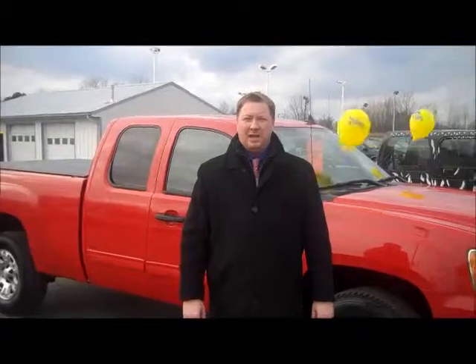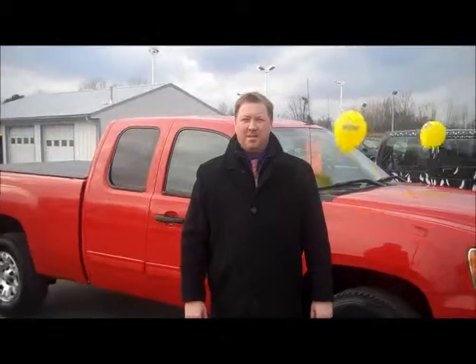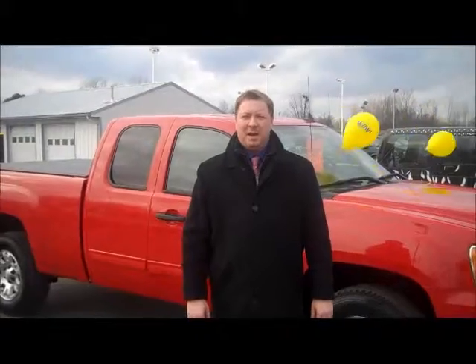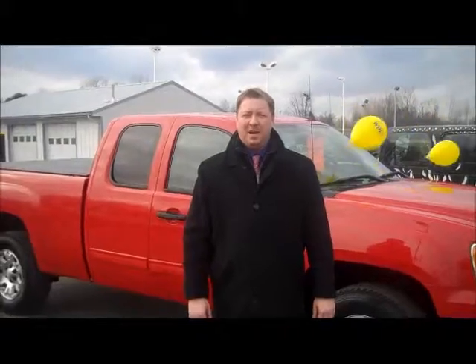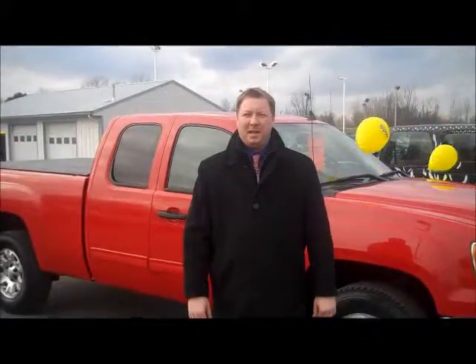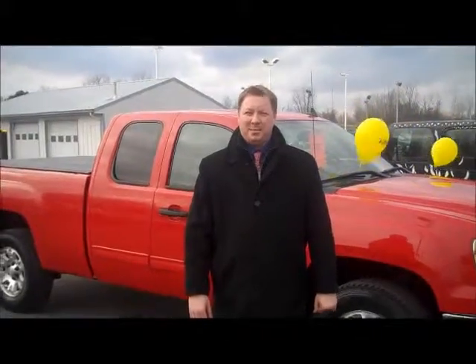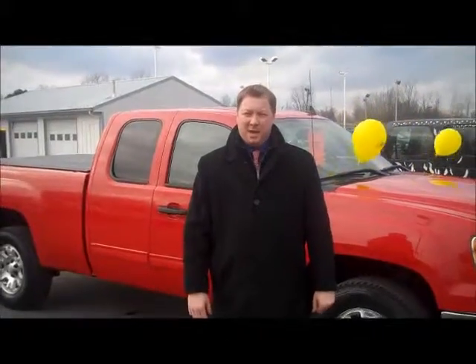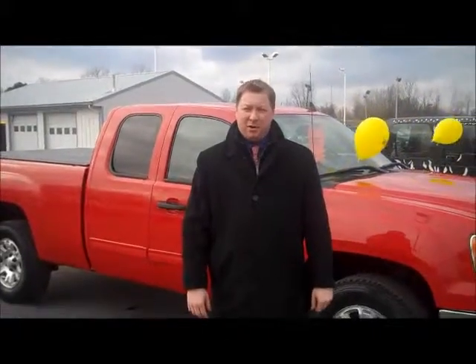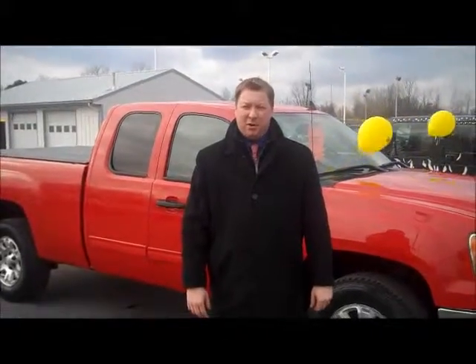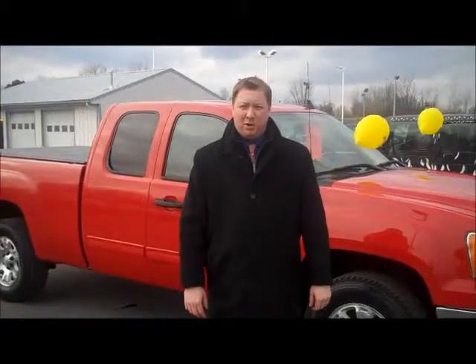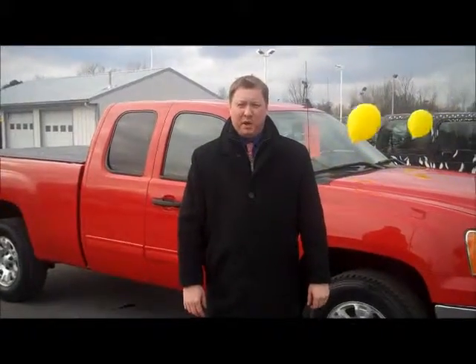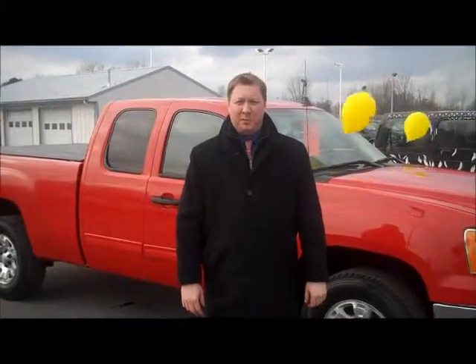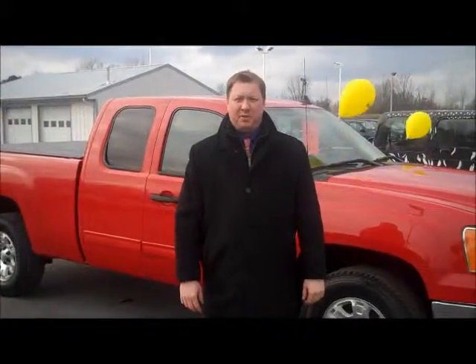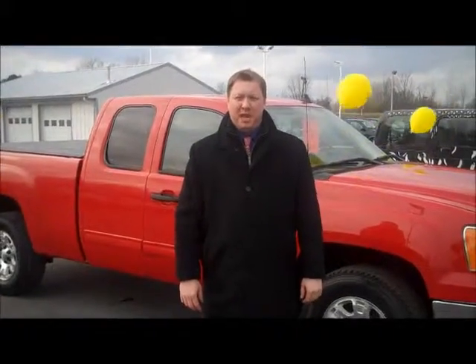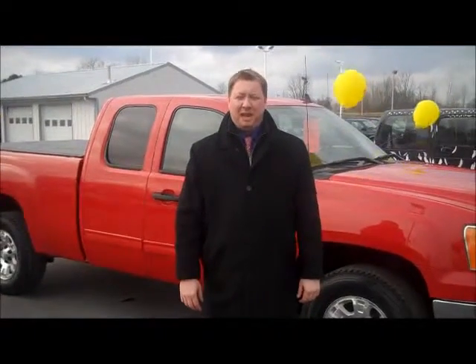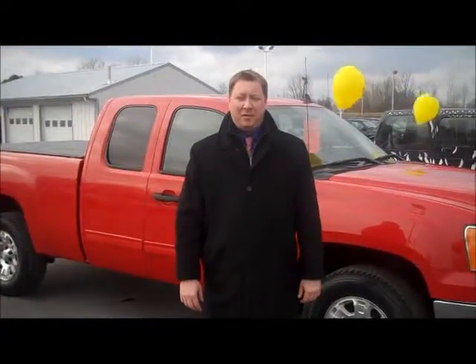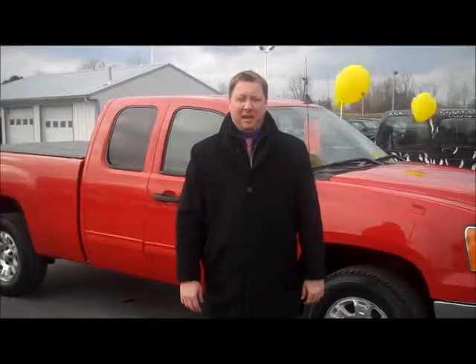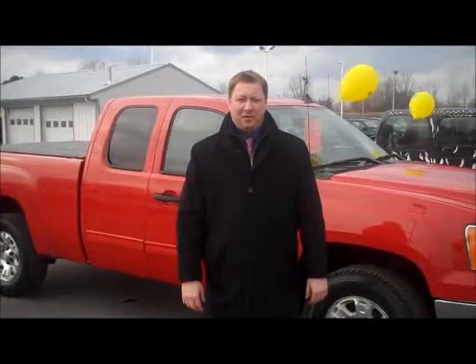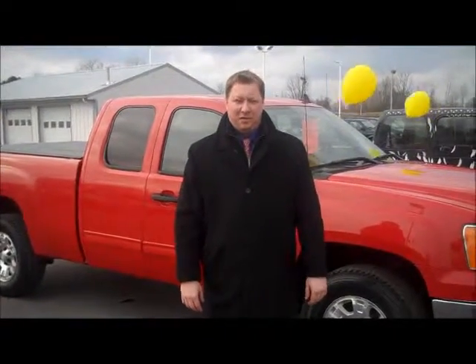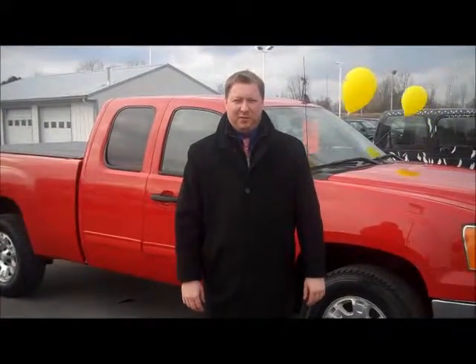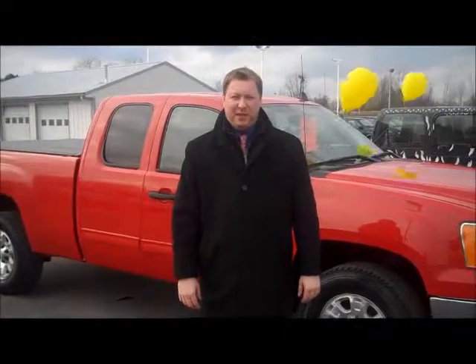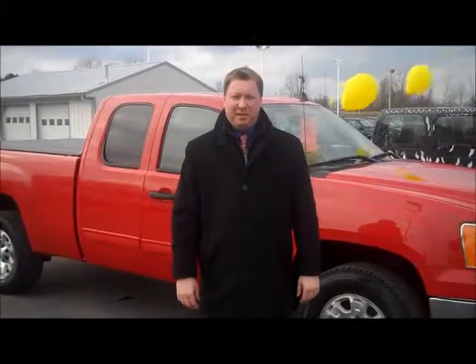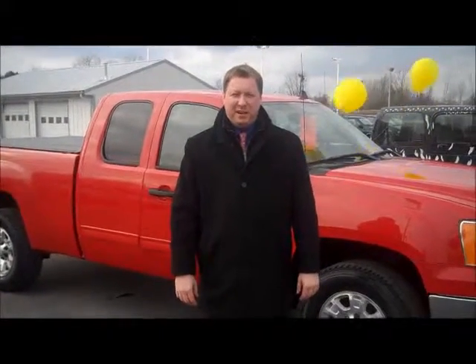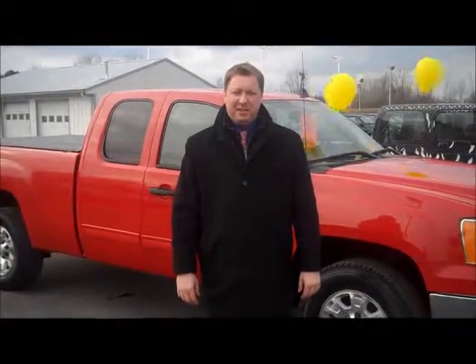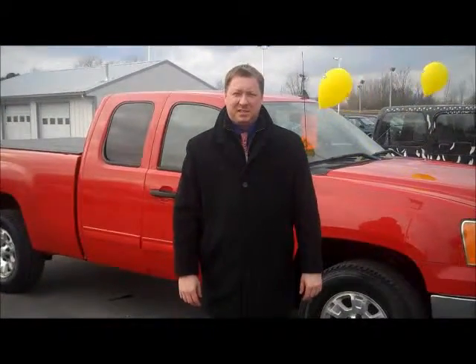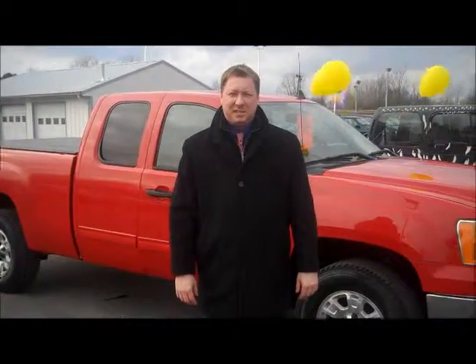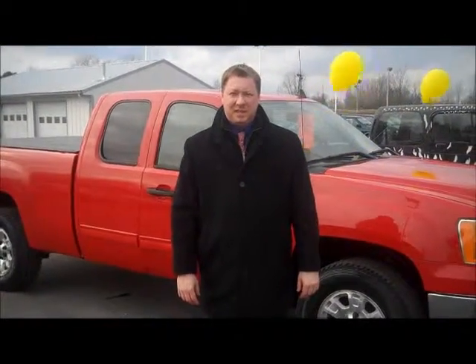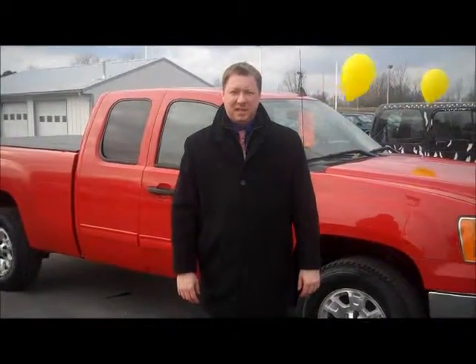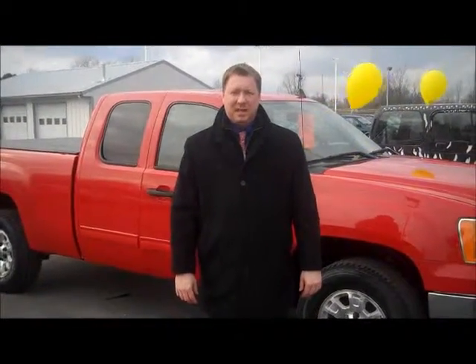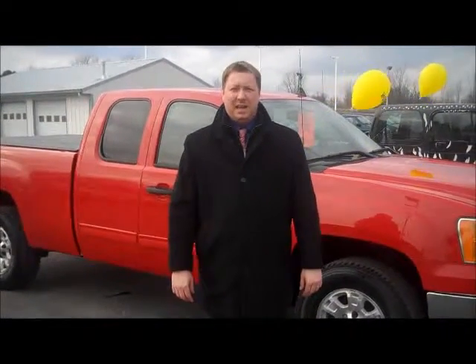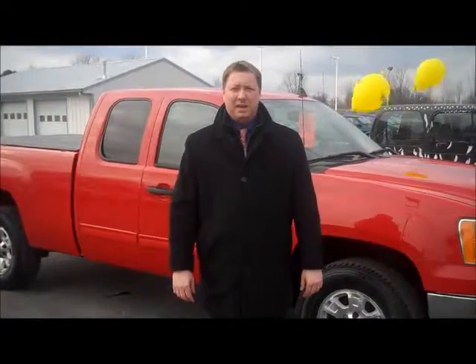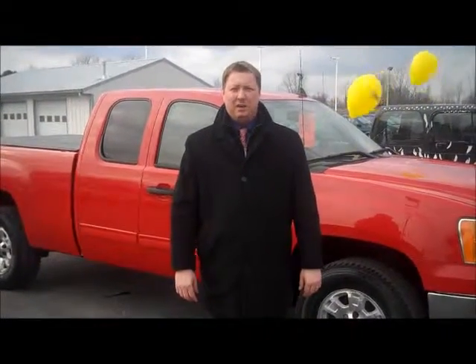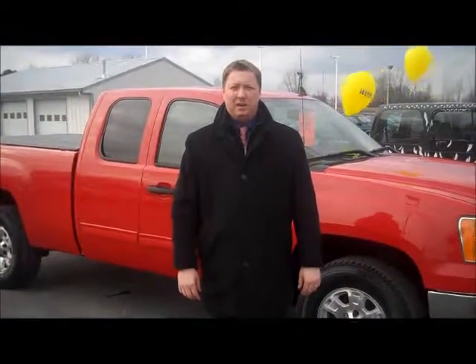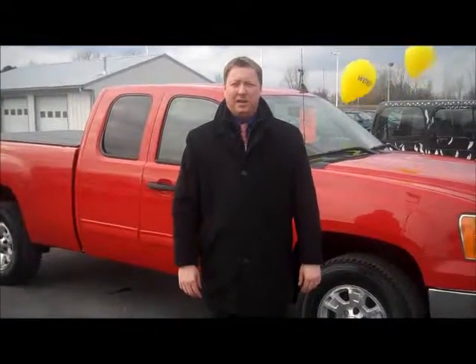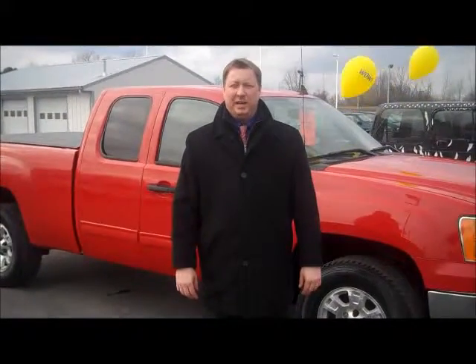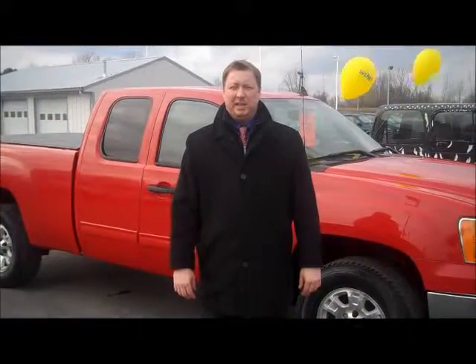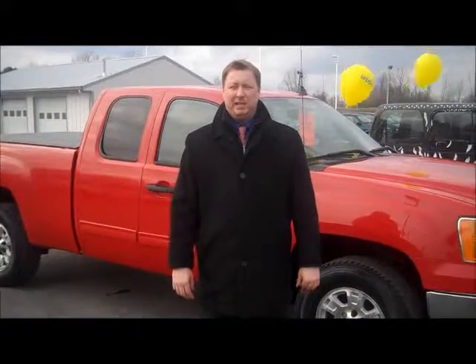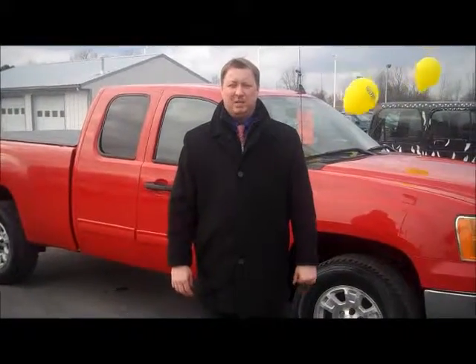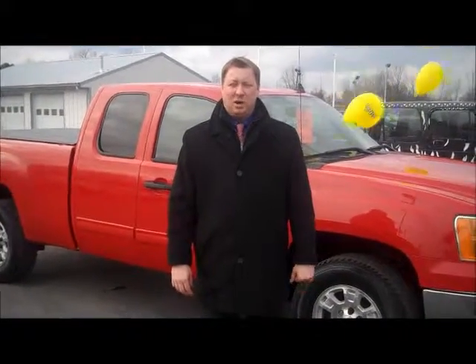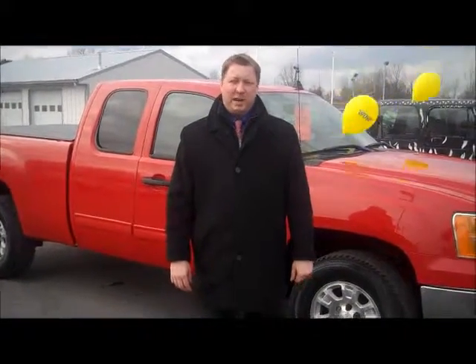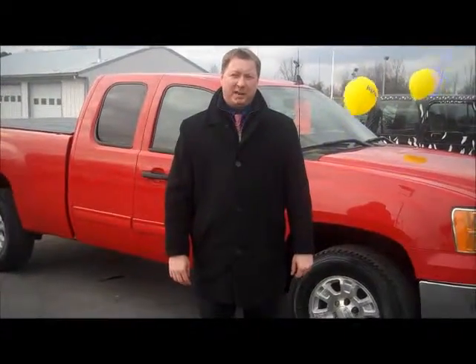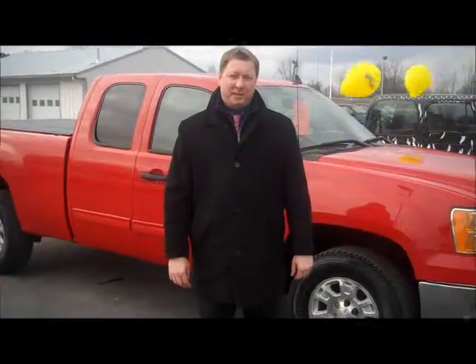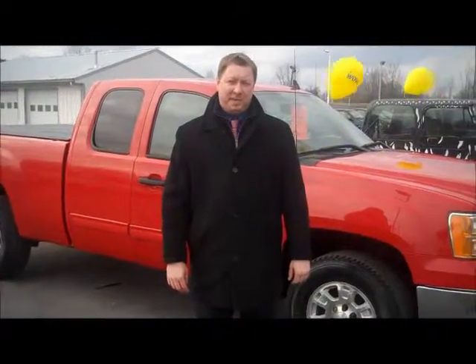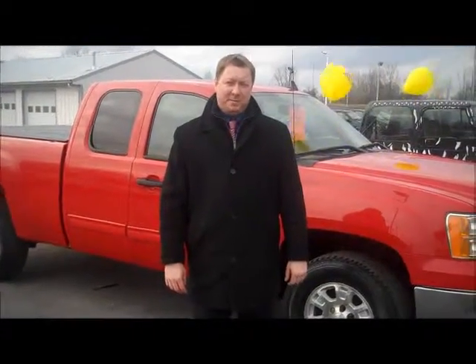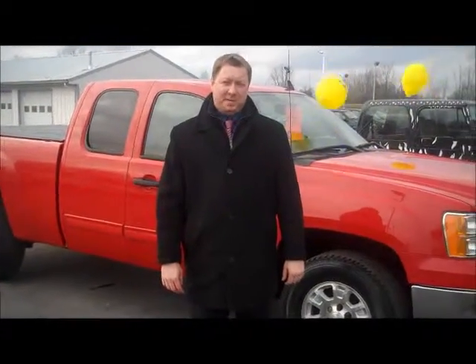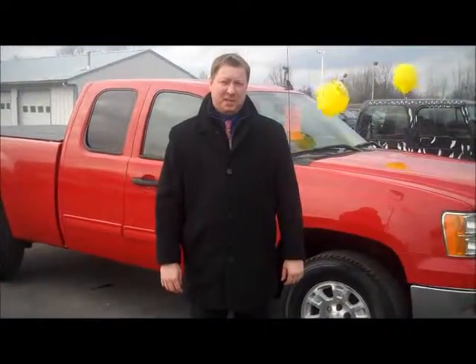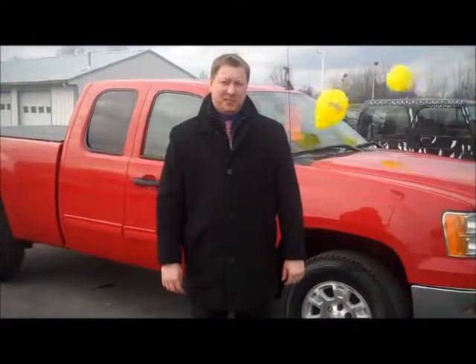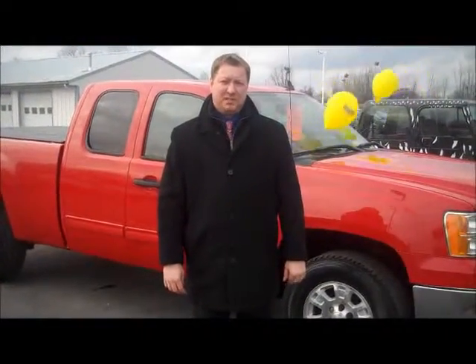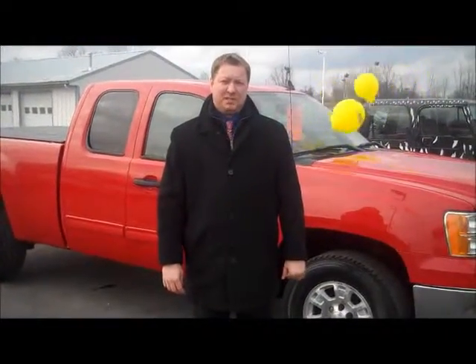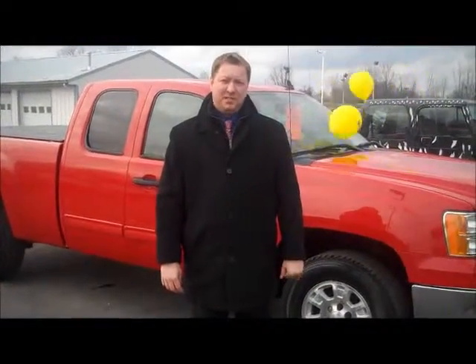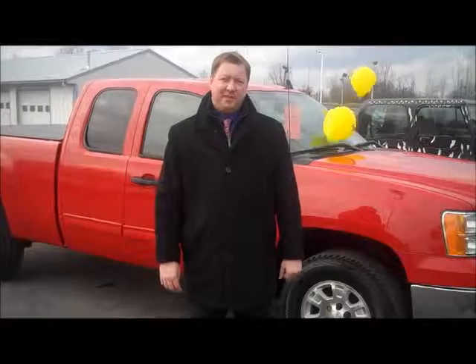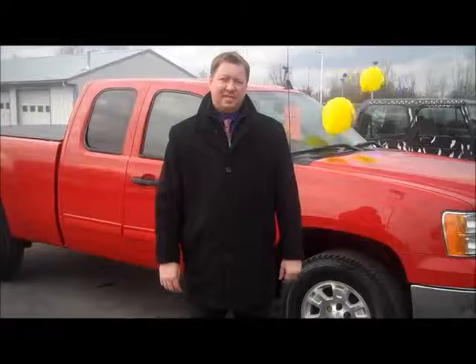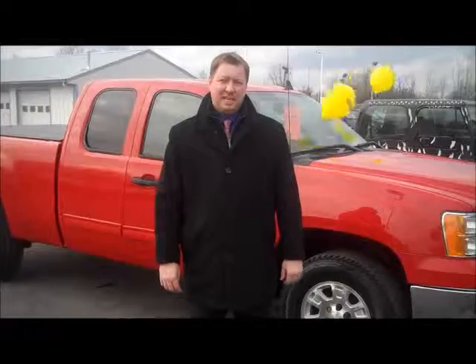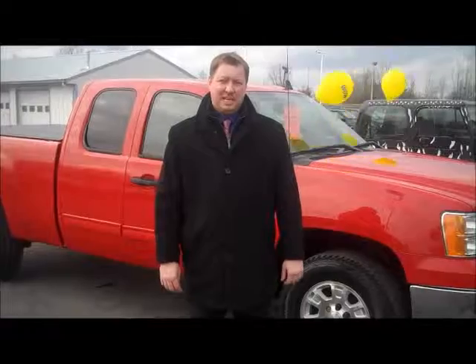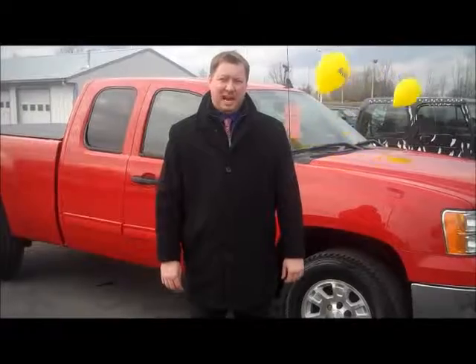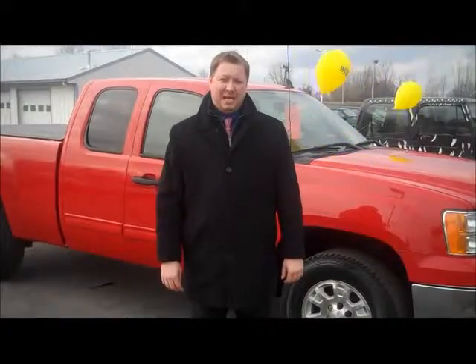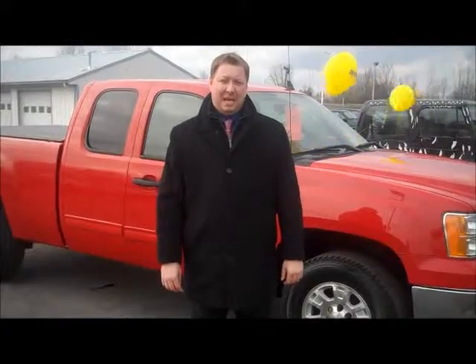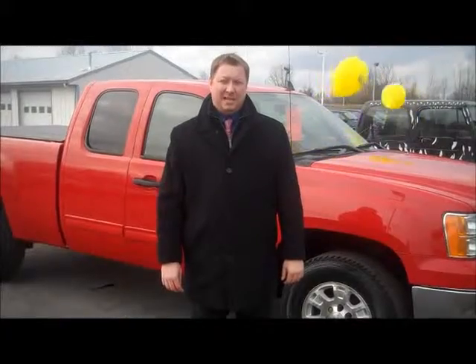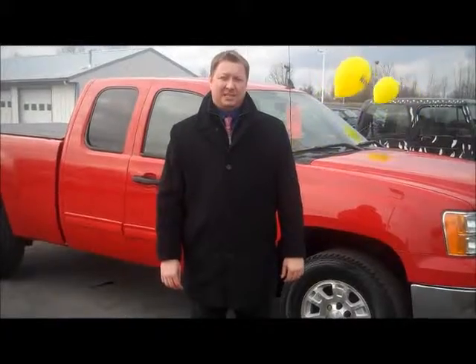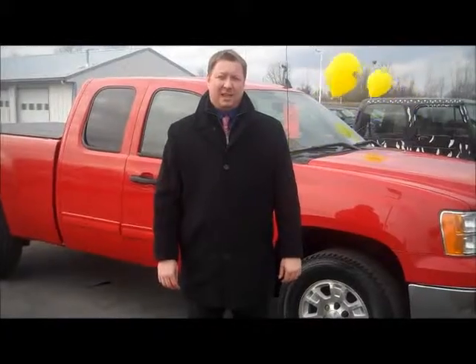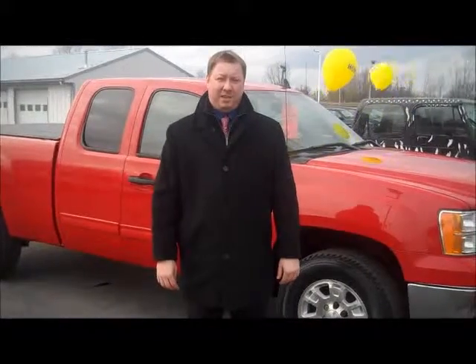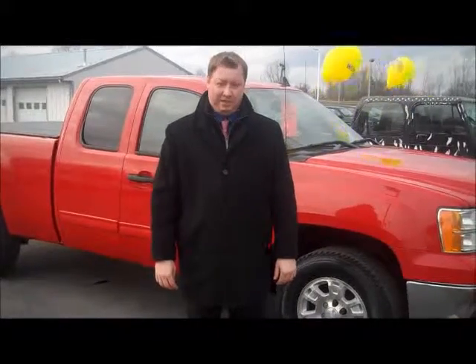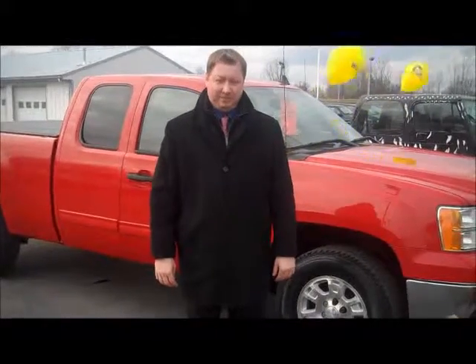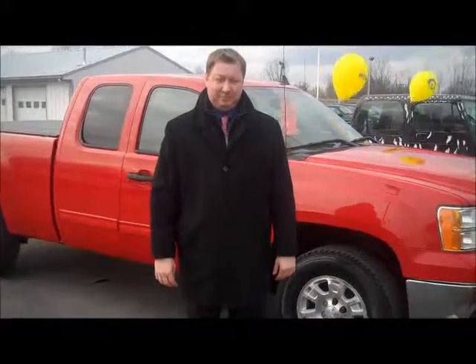Again, my name is Aaron Irwin. I'm with Hank Graf Chevrolet in Davison, and you're looking at this '08 GMC for $17,997.